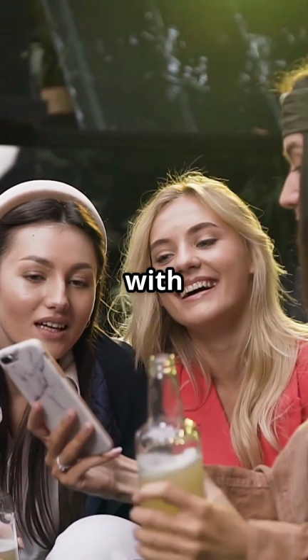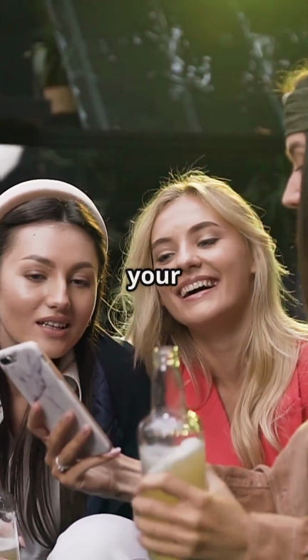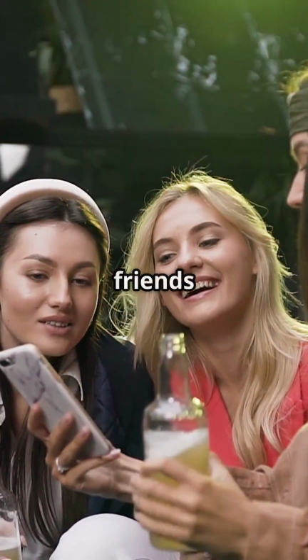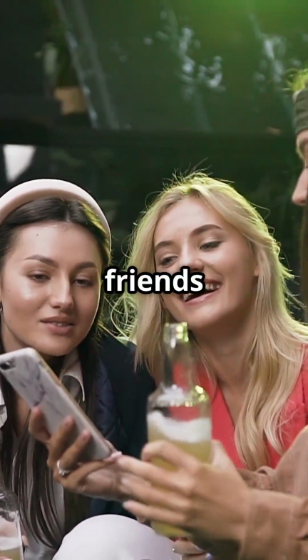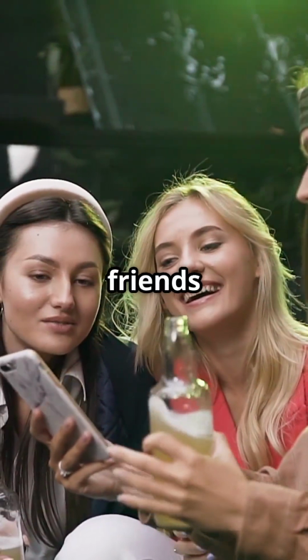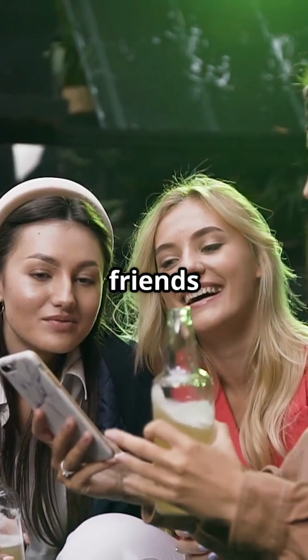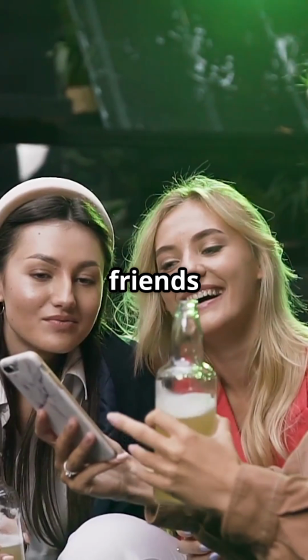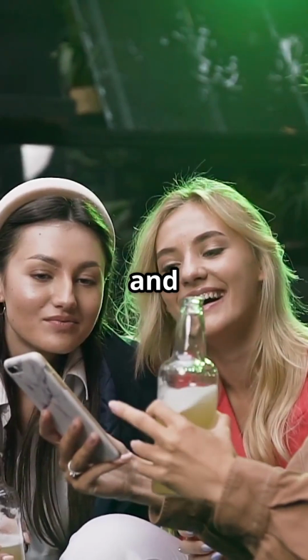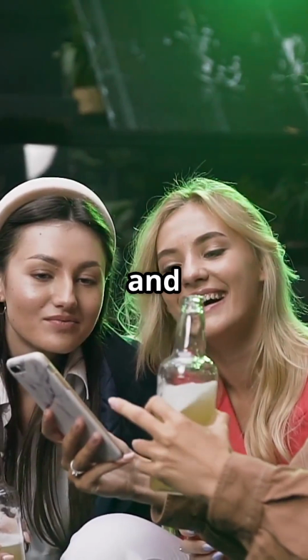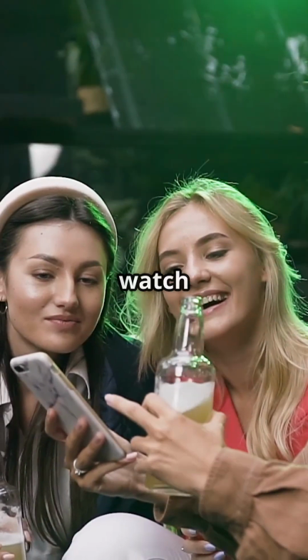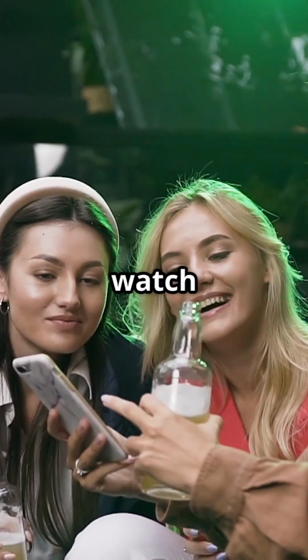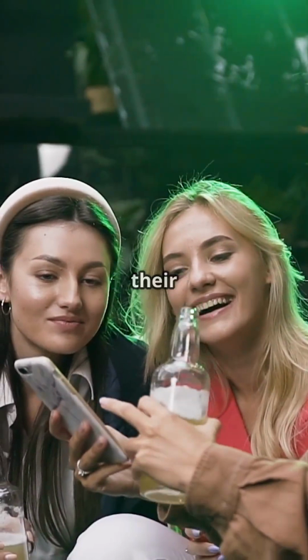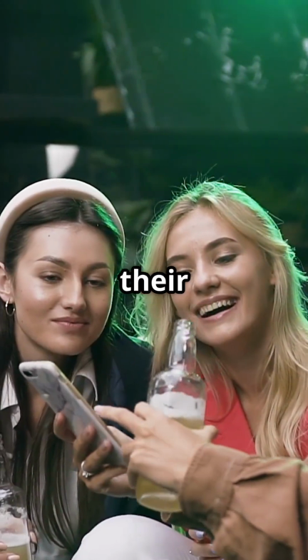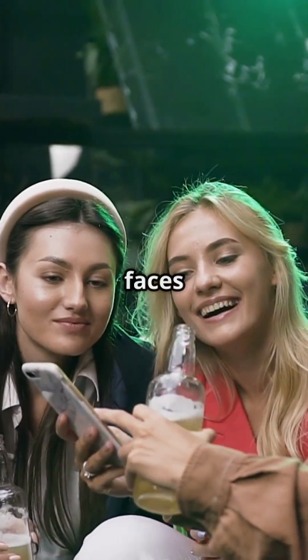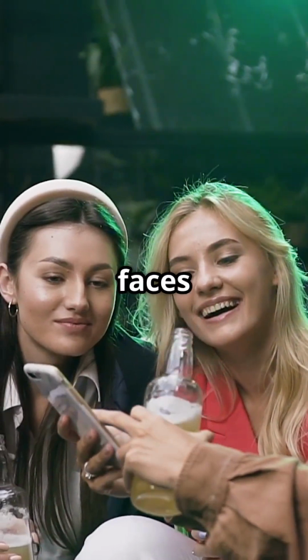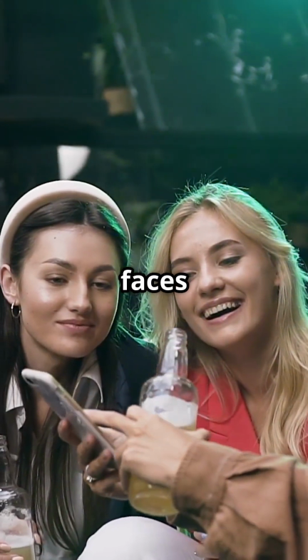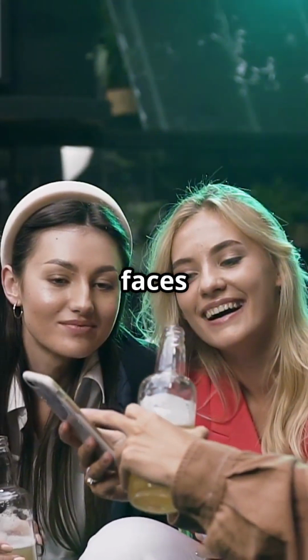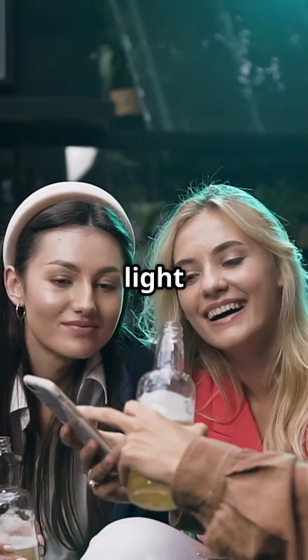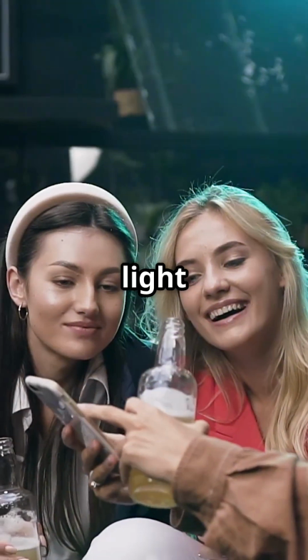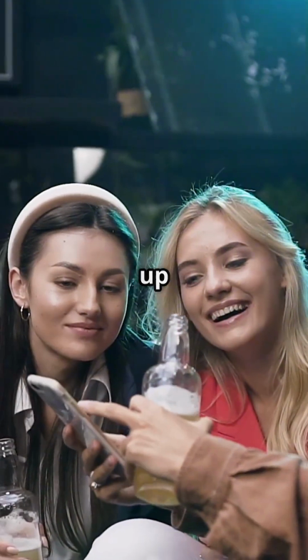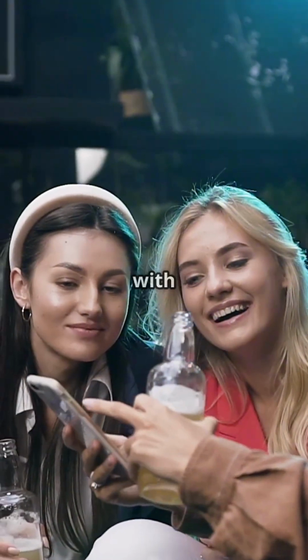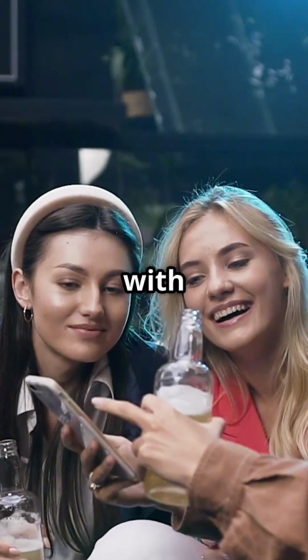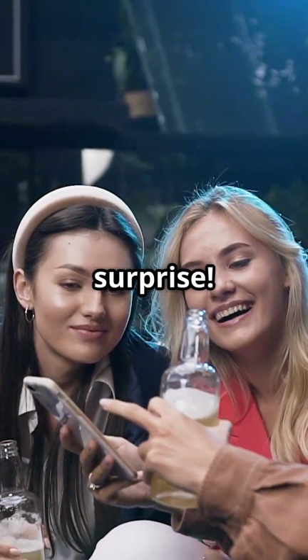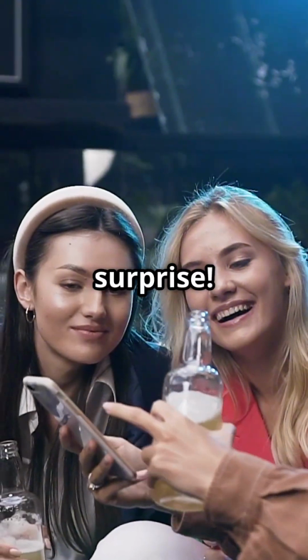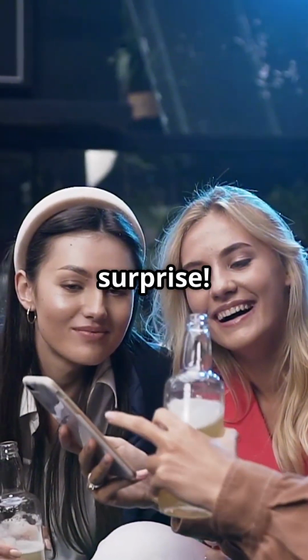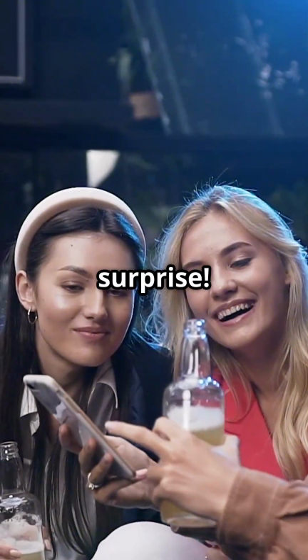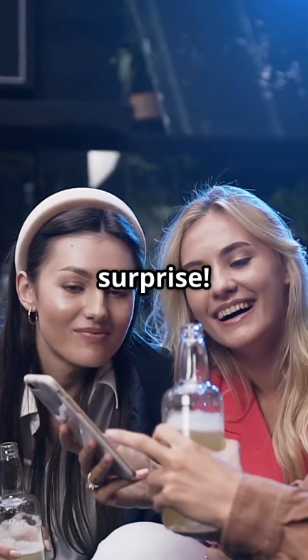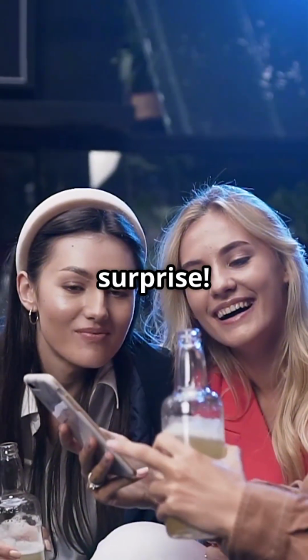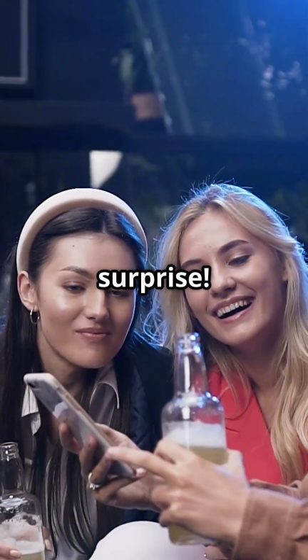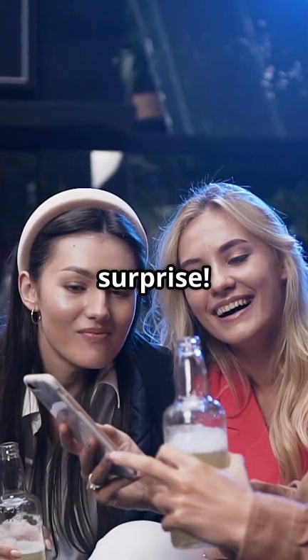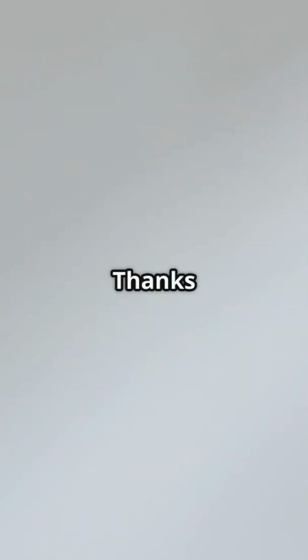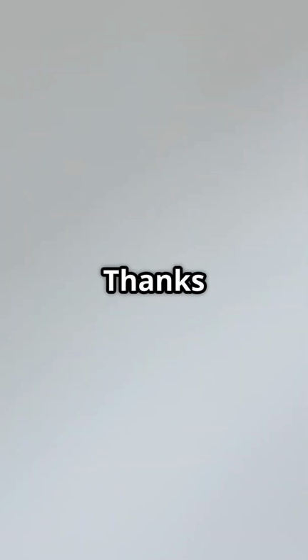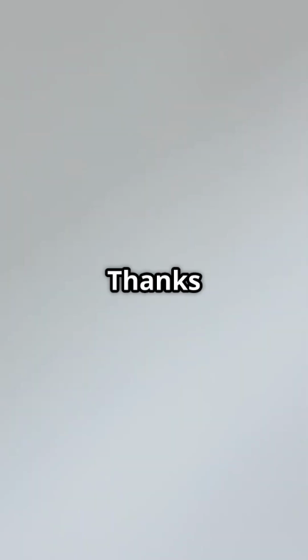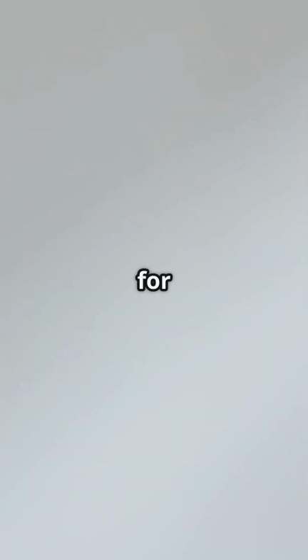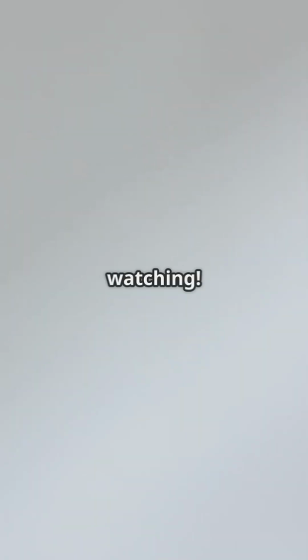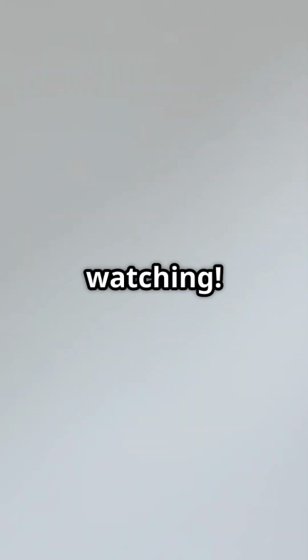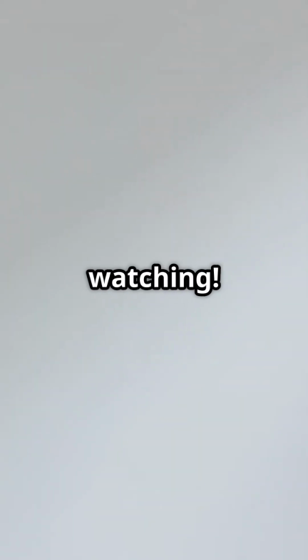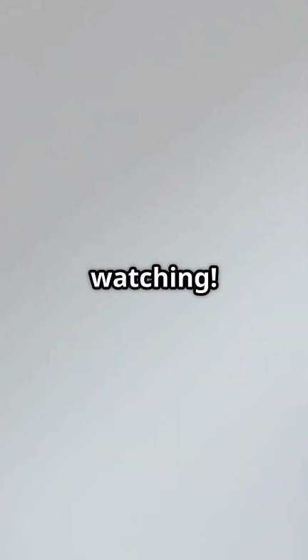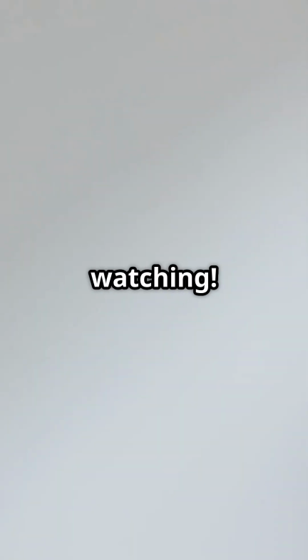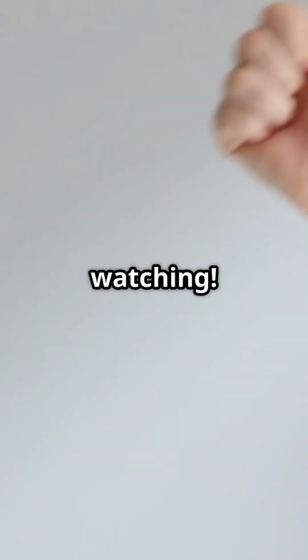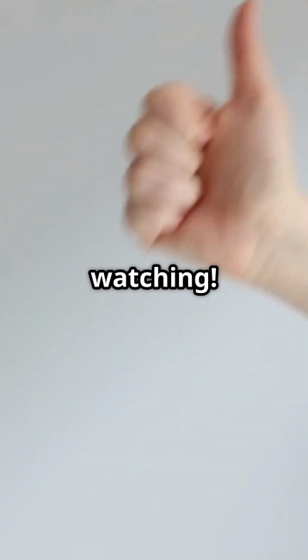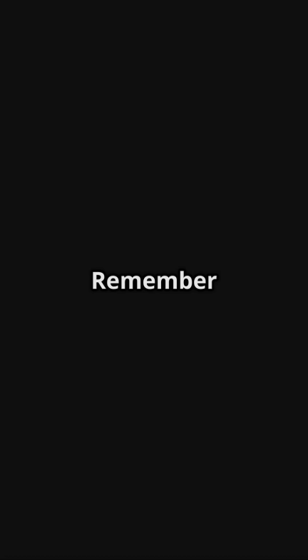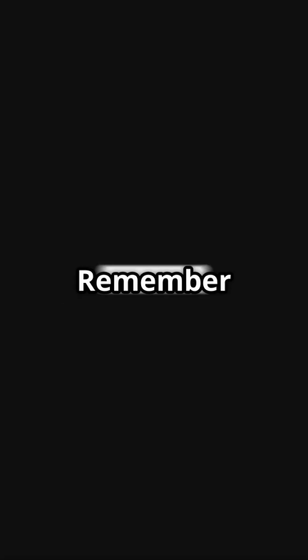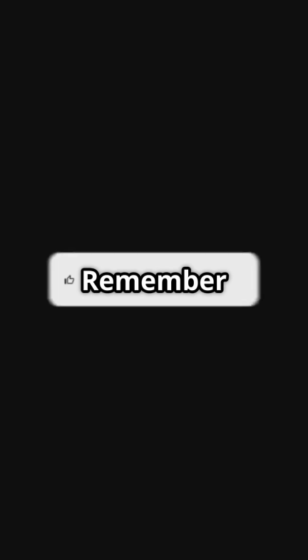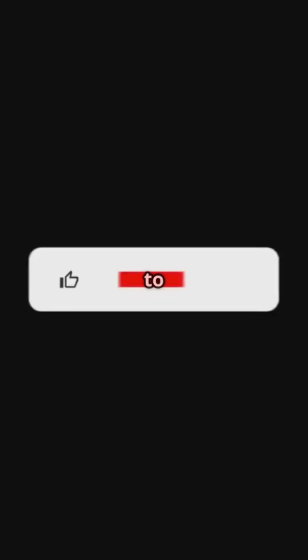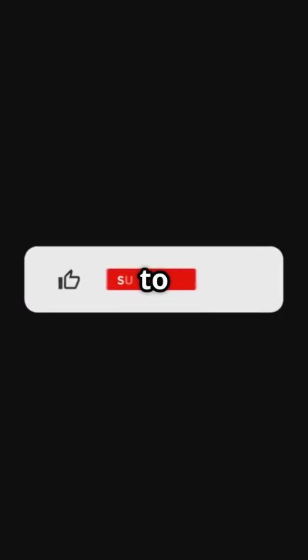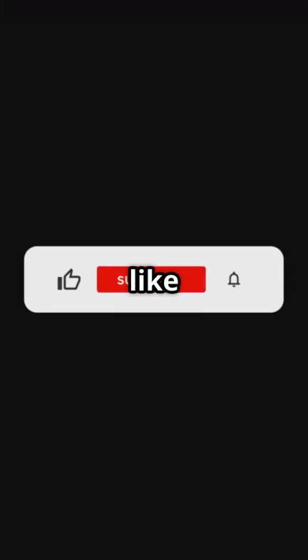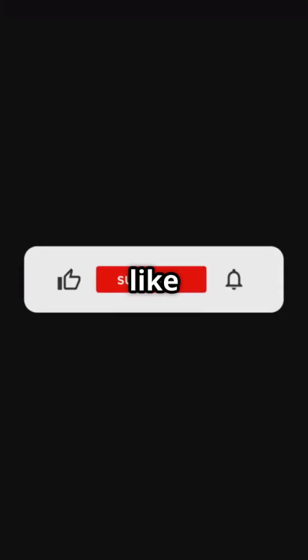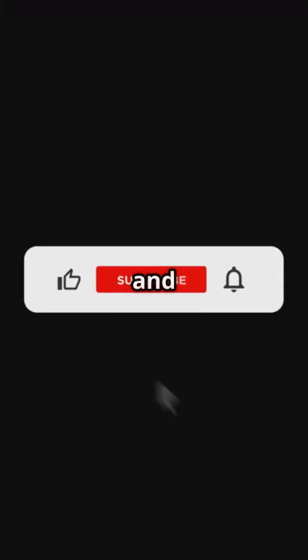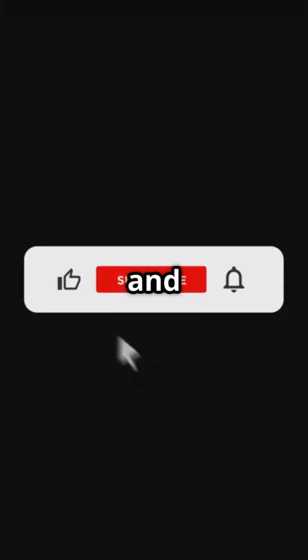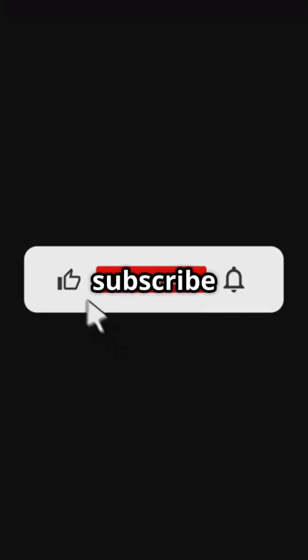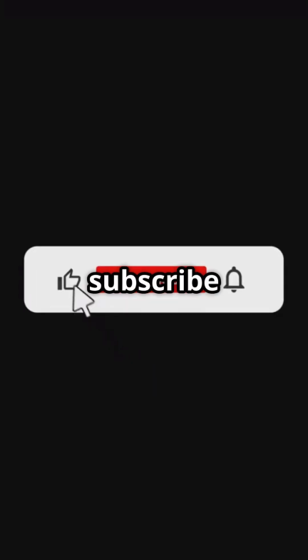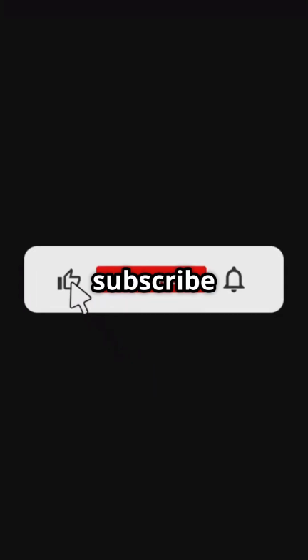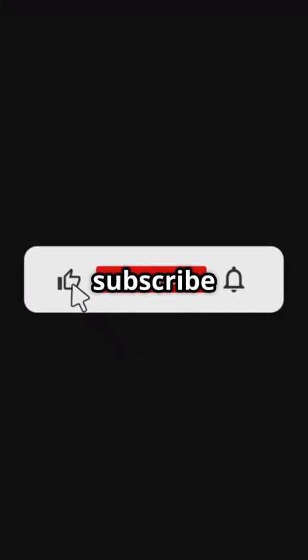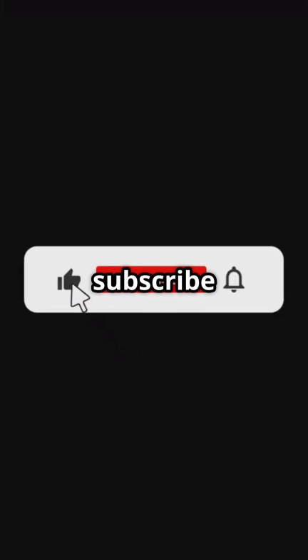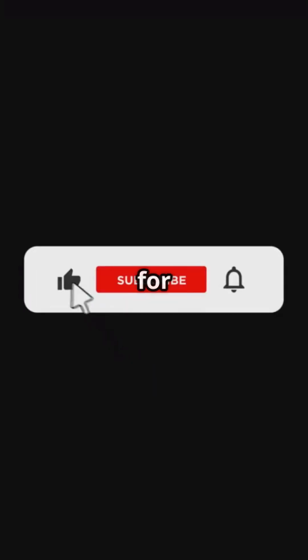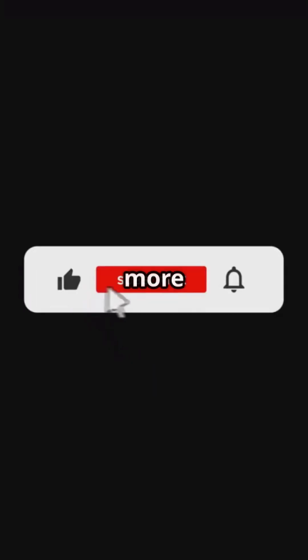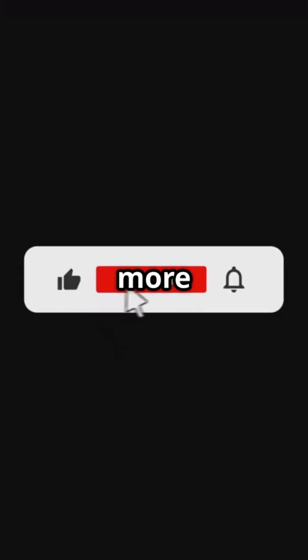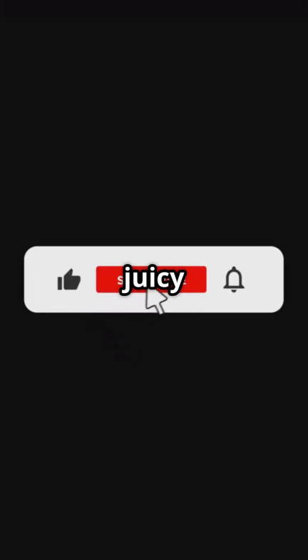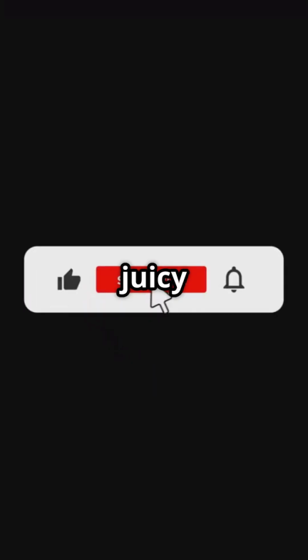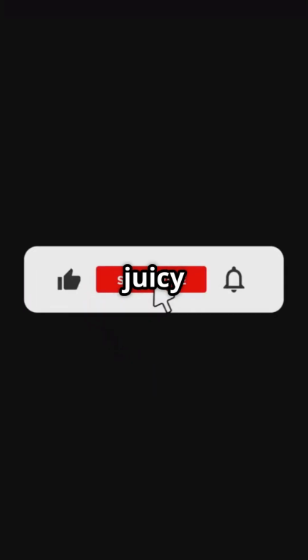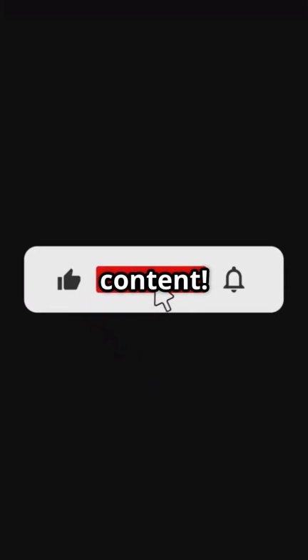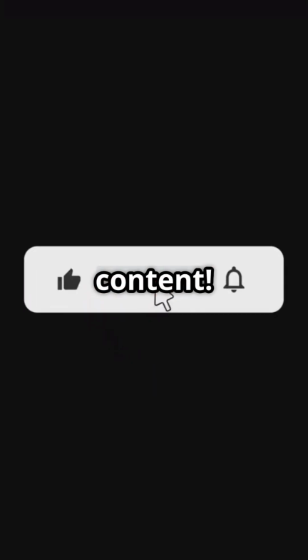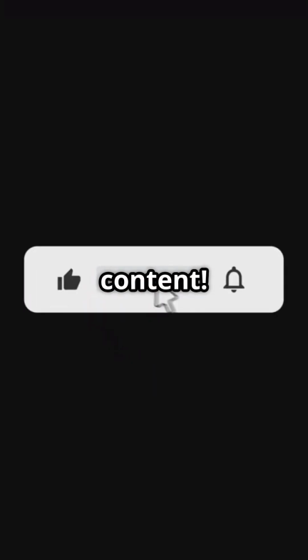Thanks for watching. Remember to like and subscribe for more juicy content.